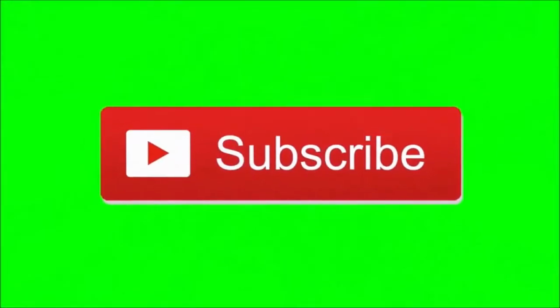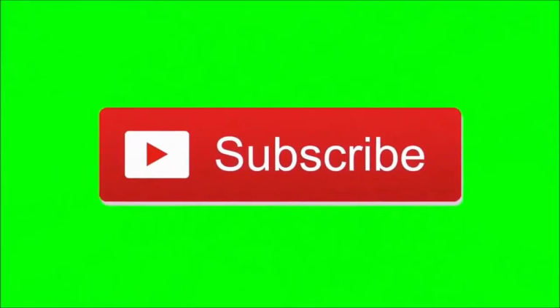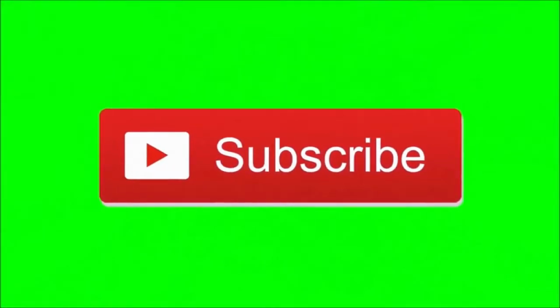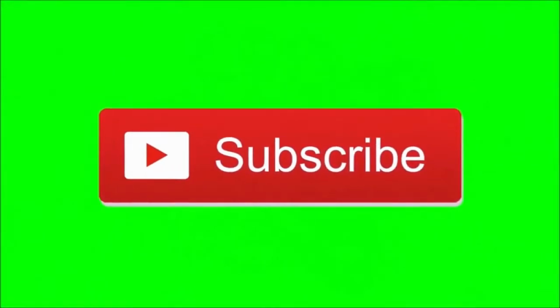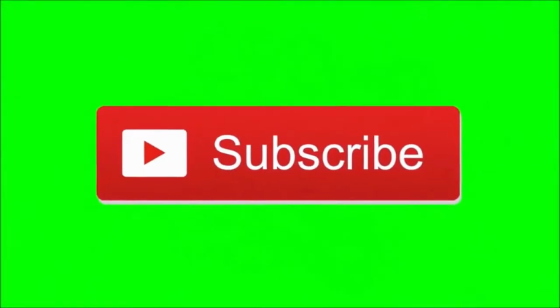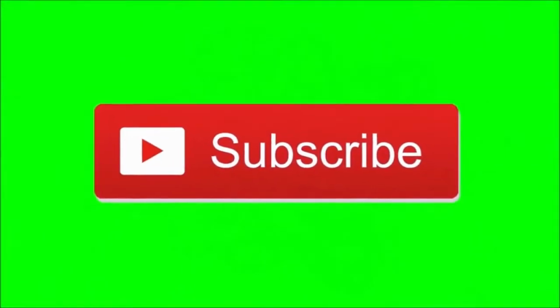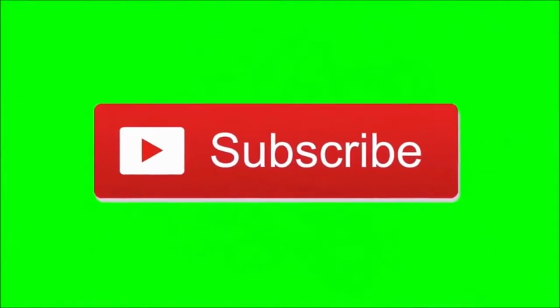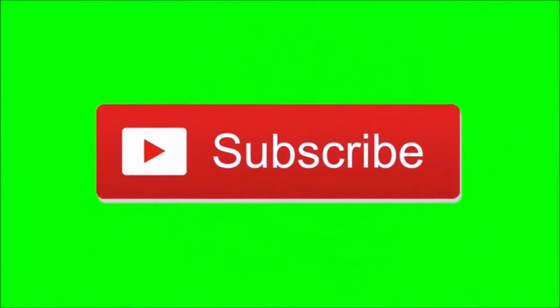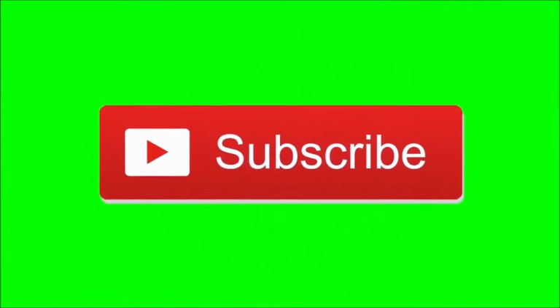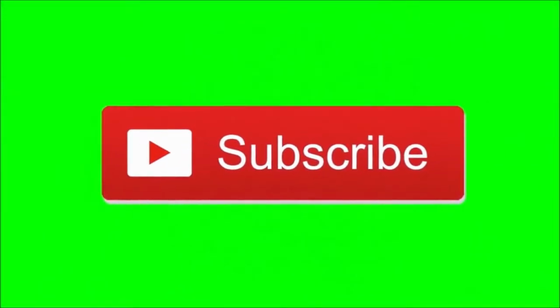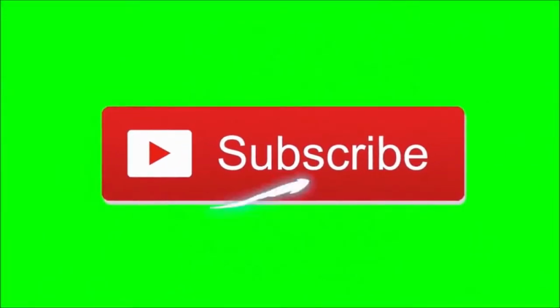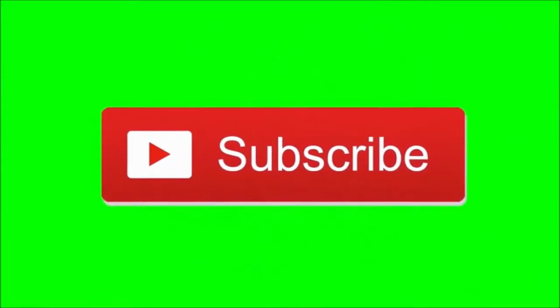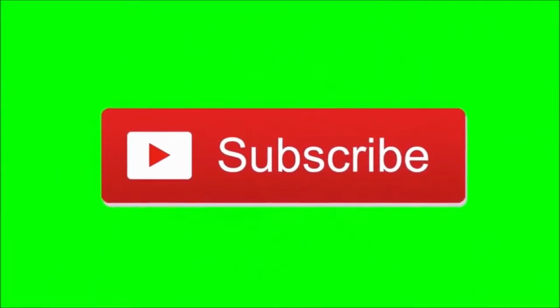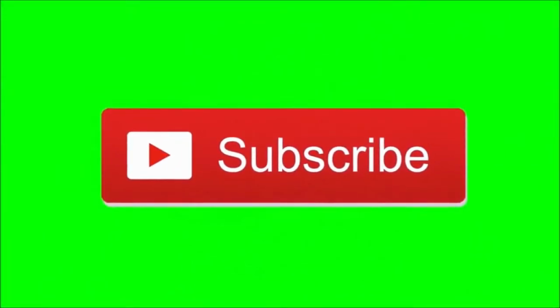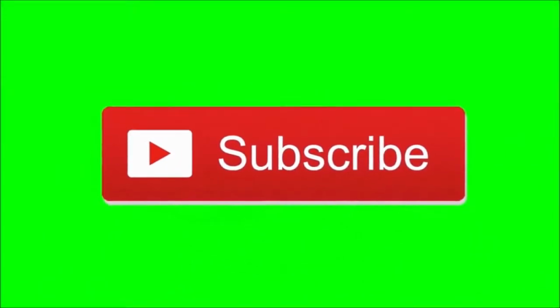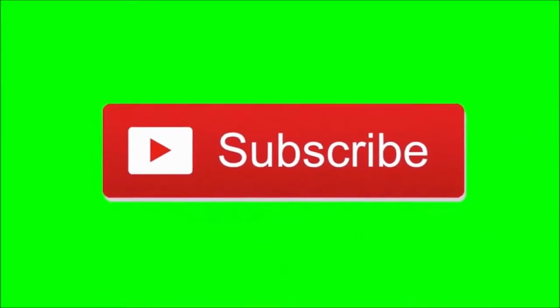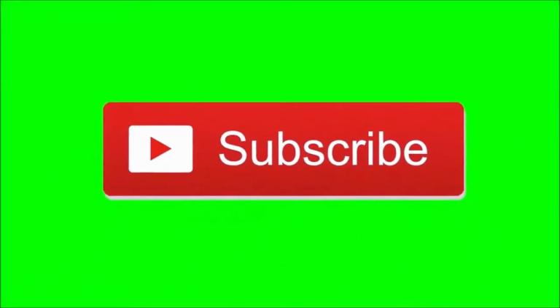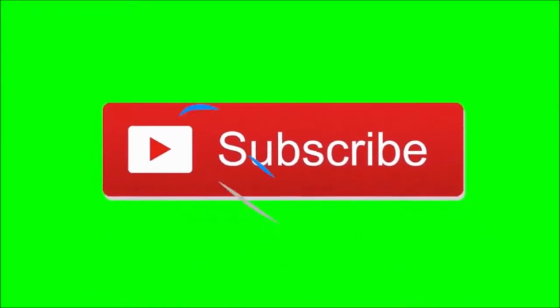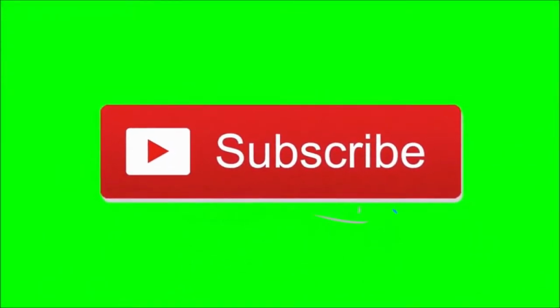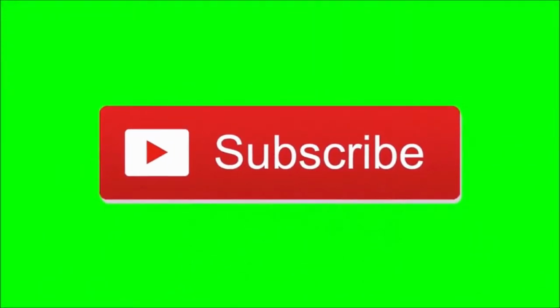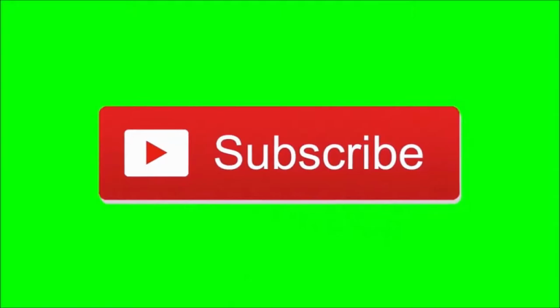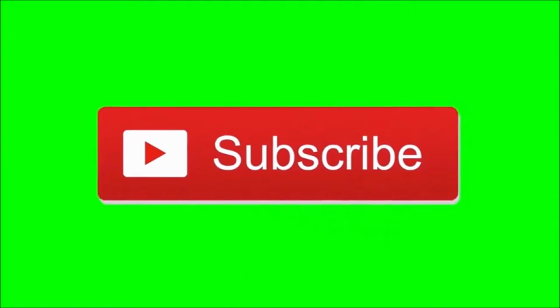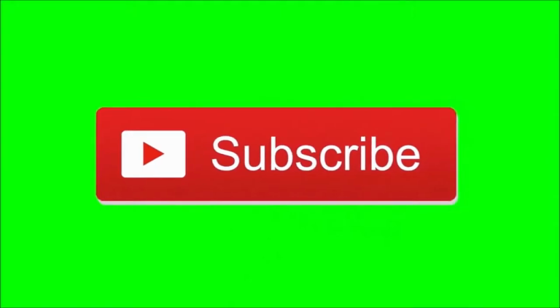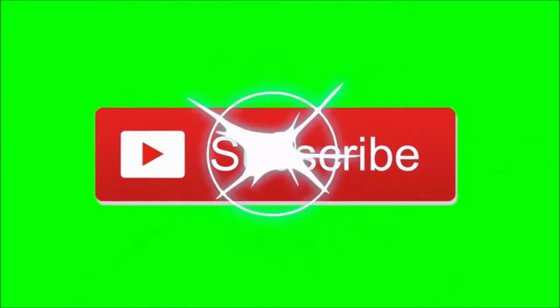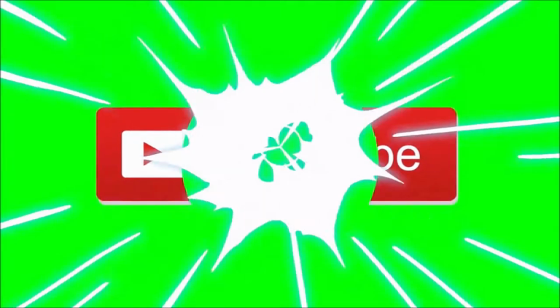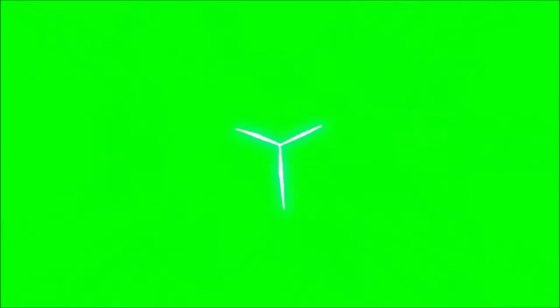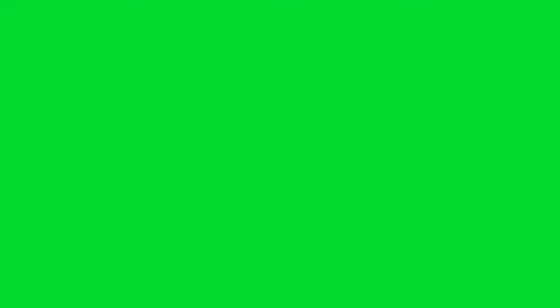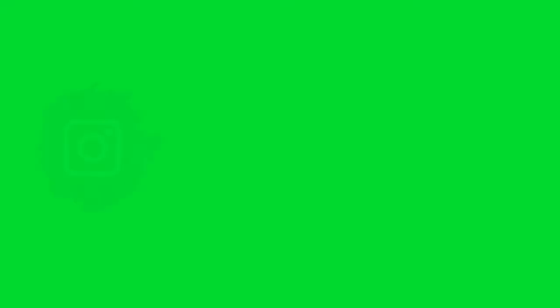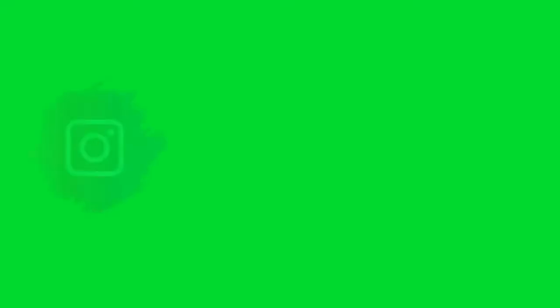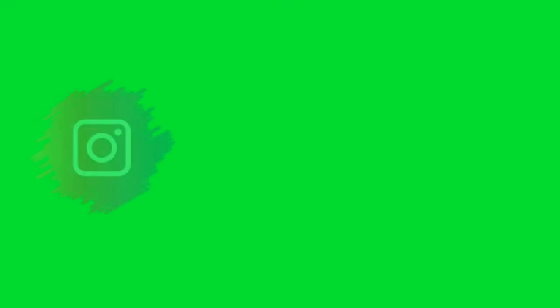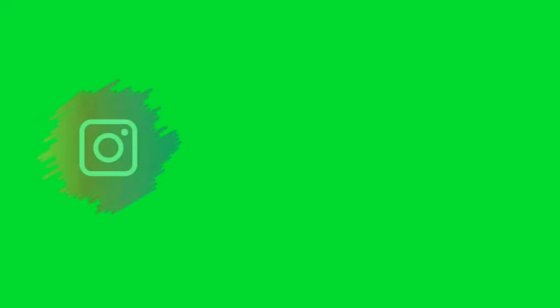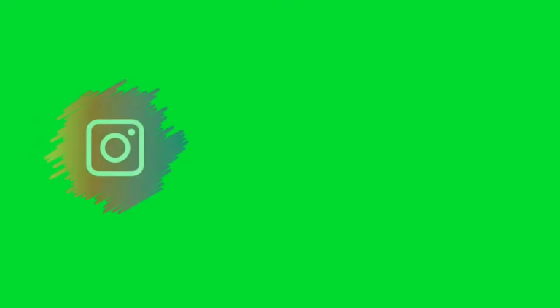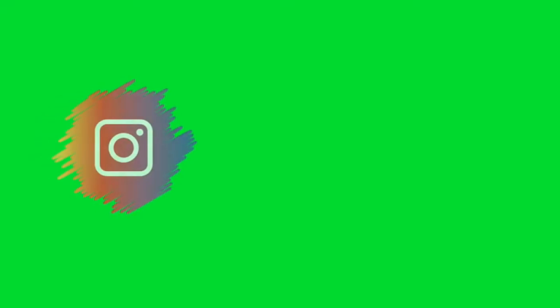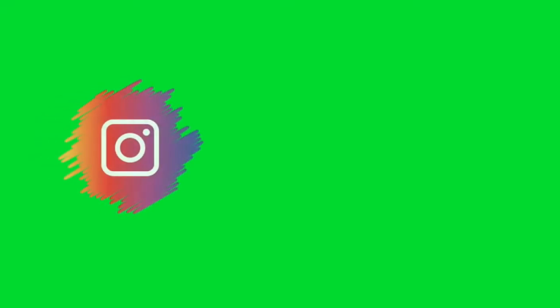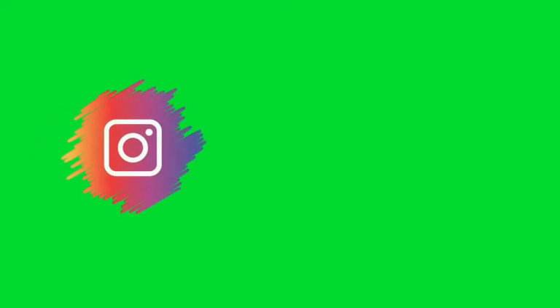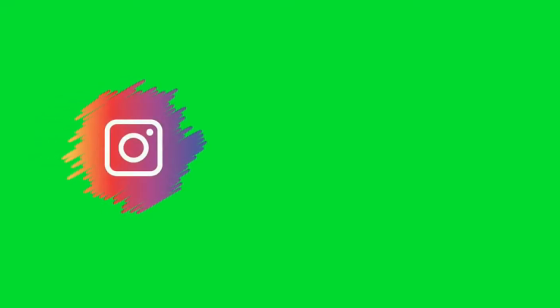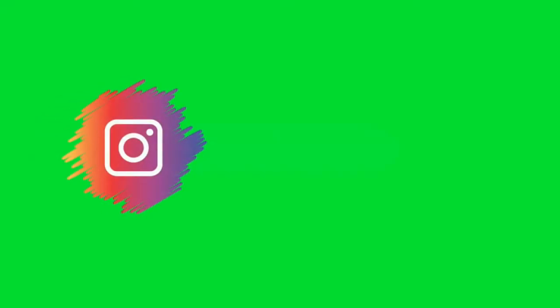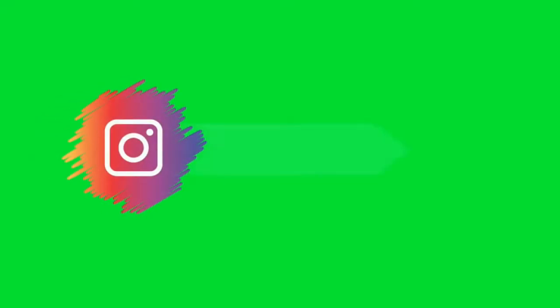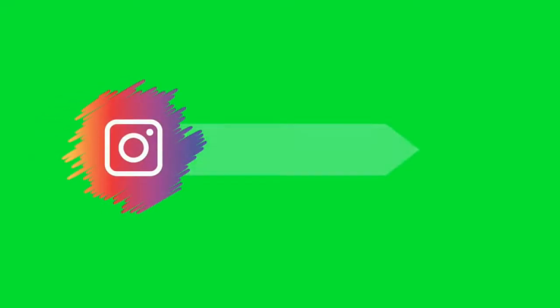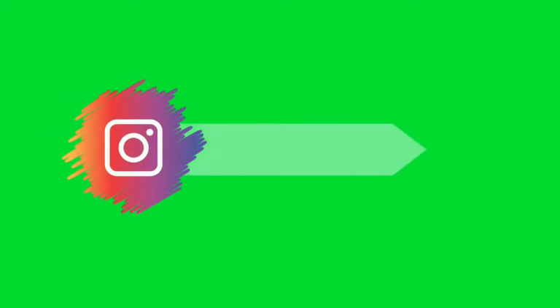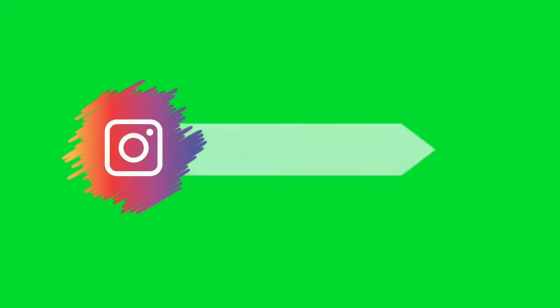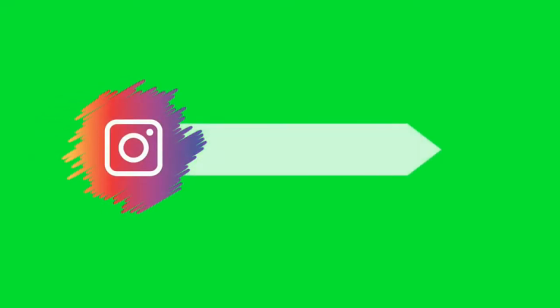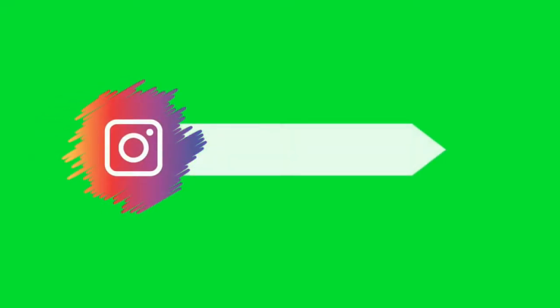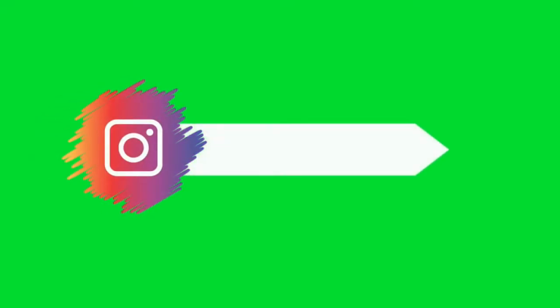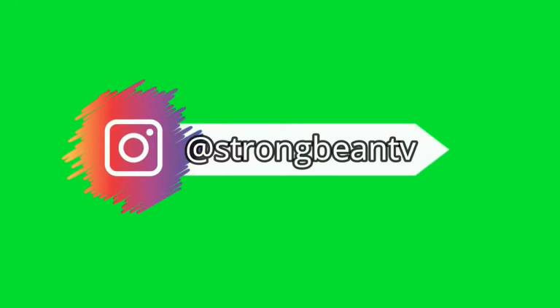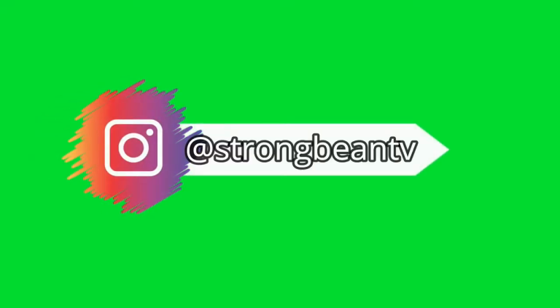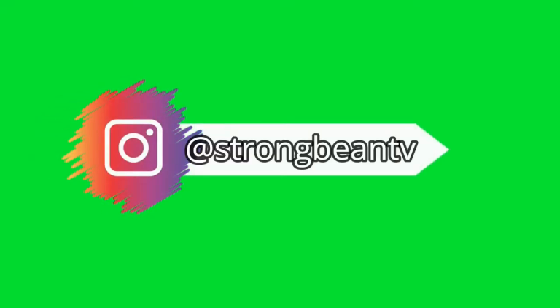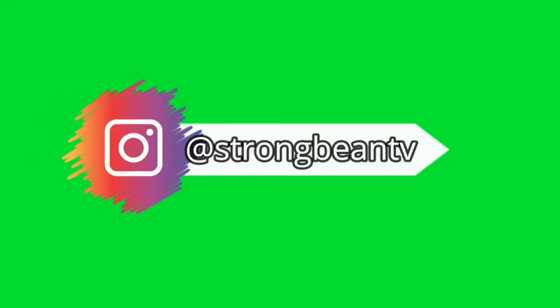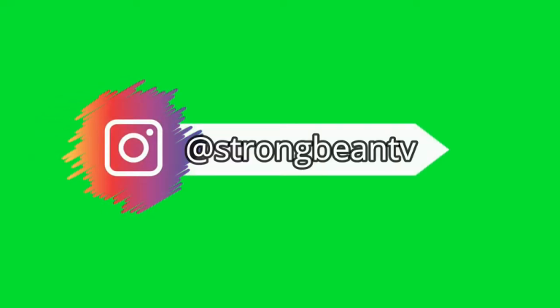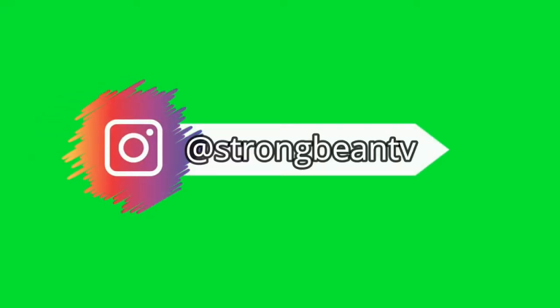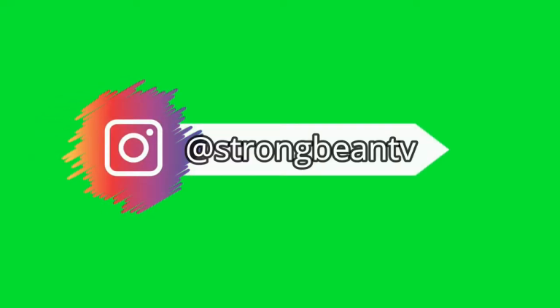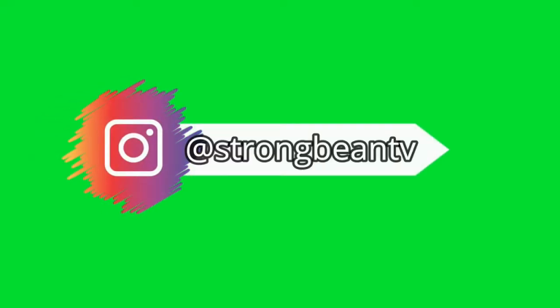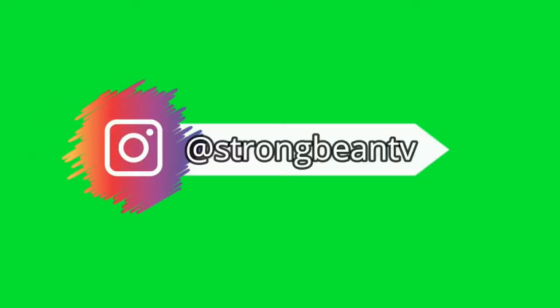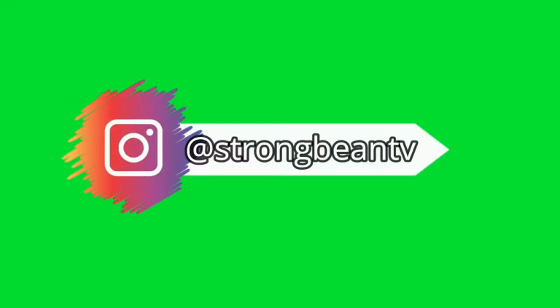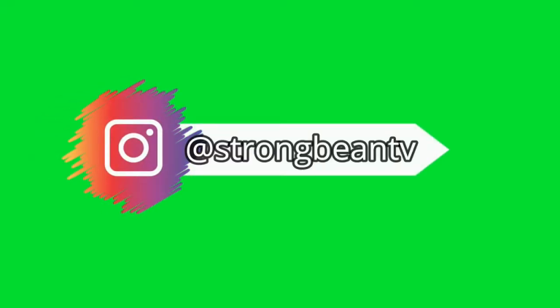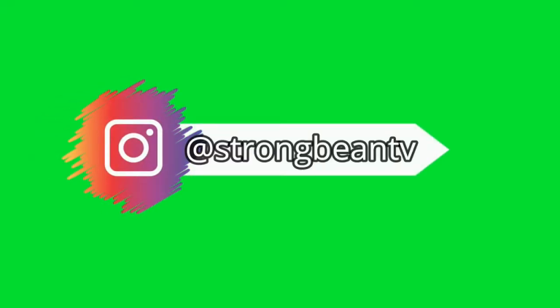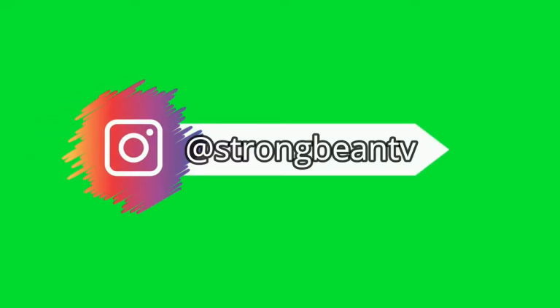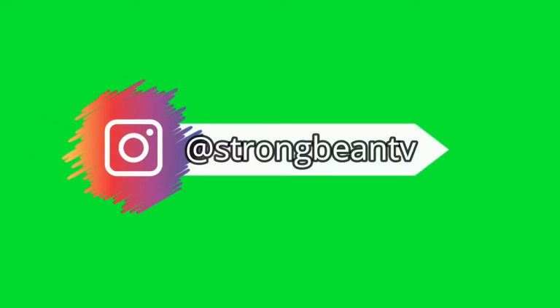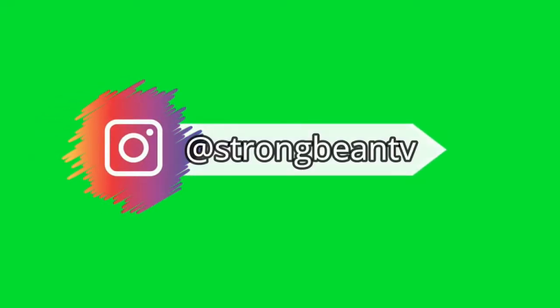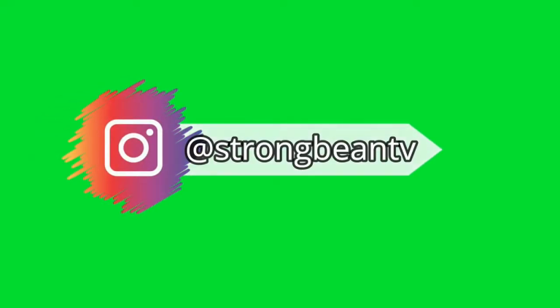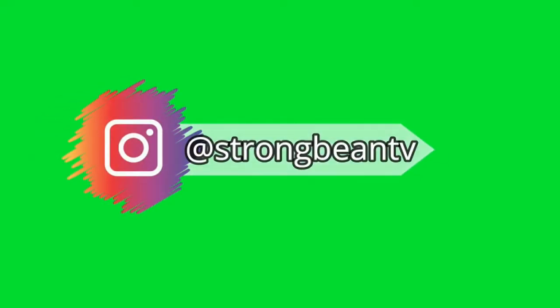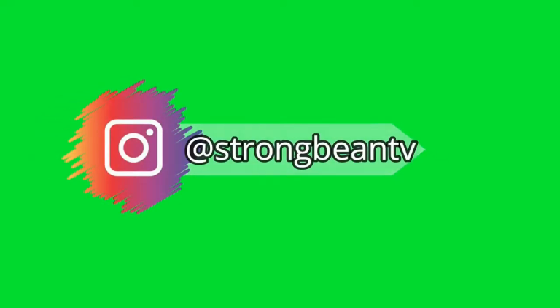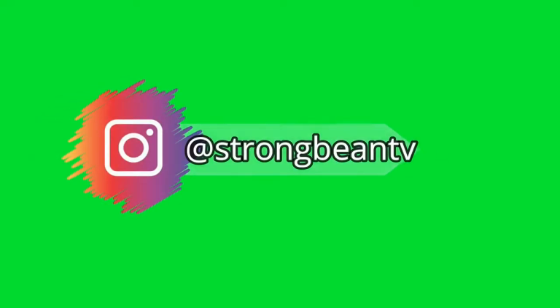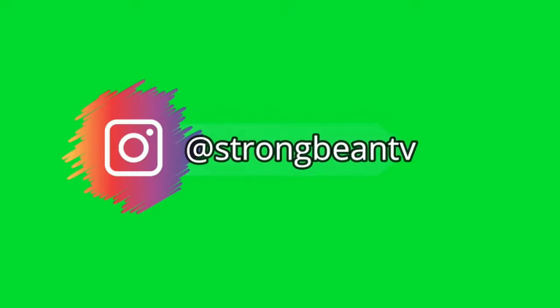Before we start this video, guys, be sure to subscribe to the channel and also be sure to follow me on Instagram for even more. Let's go!